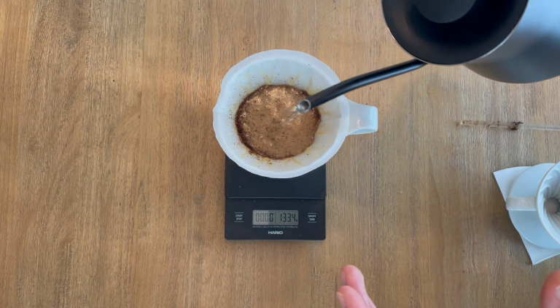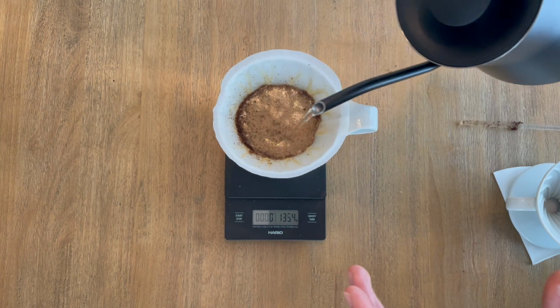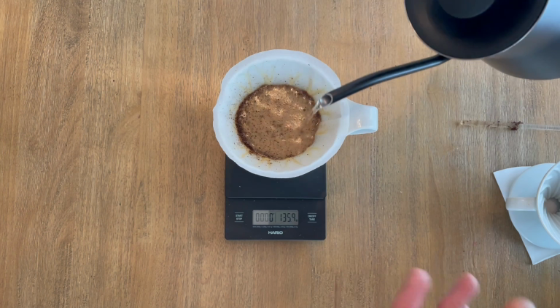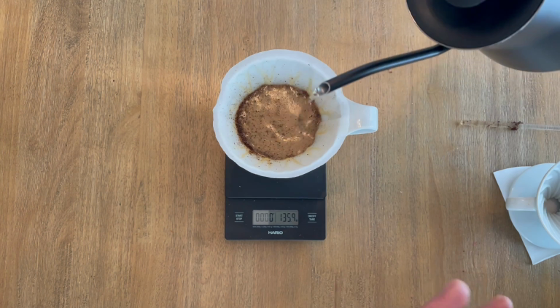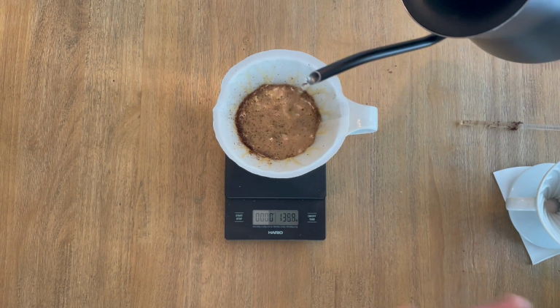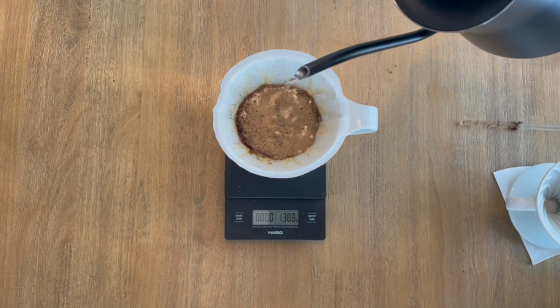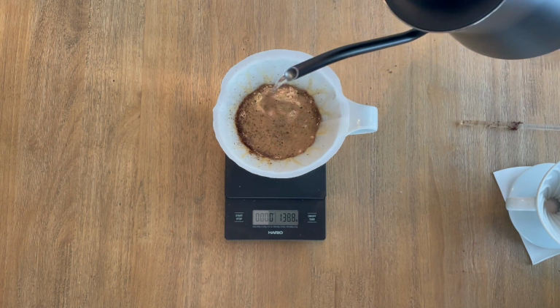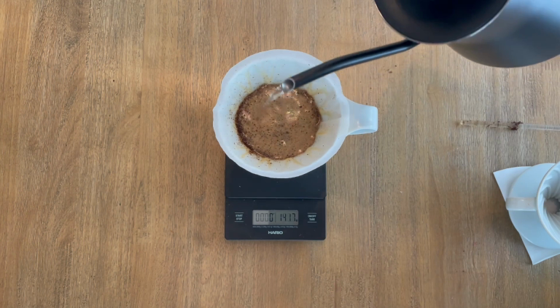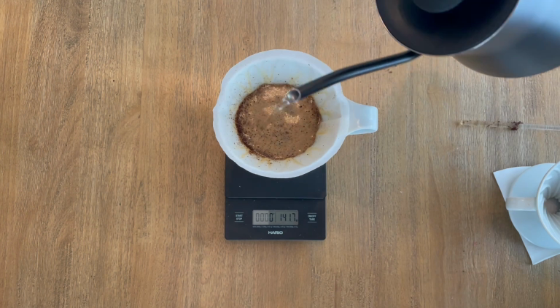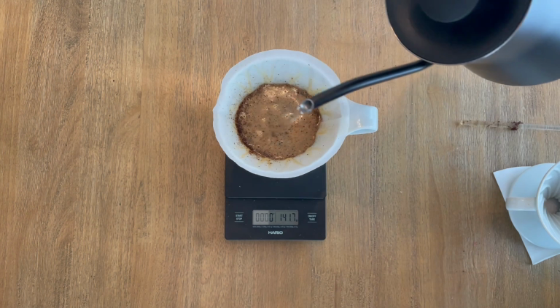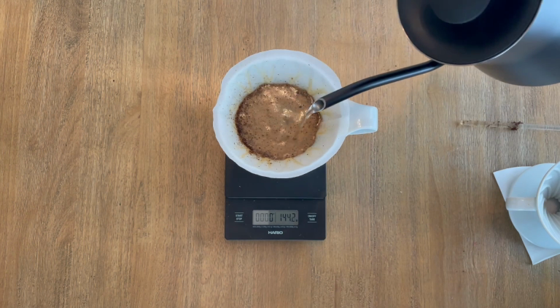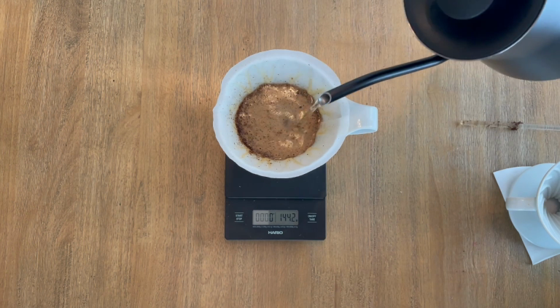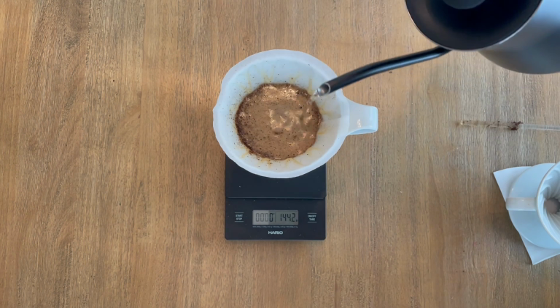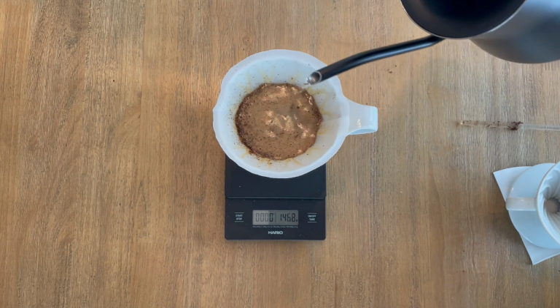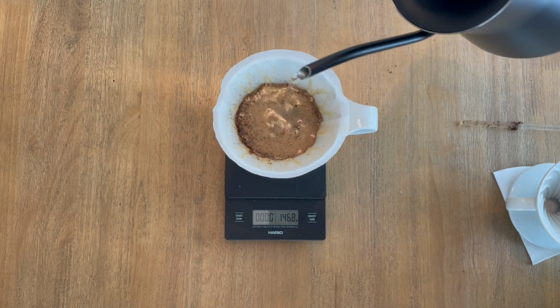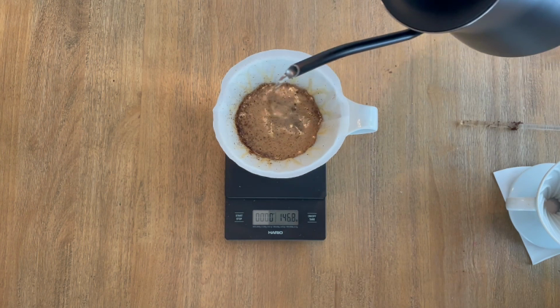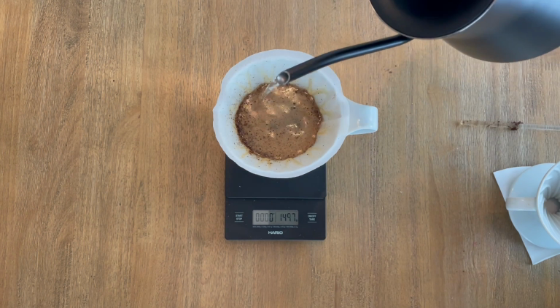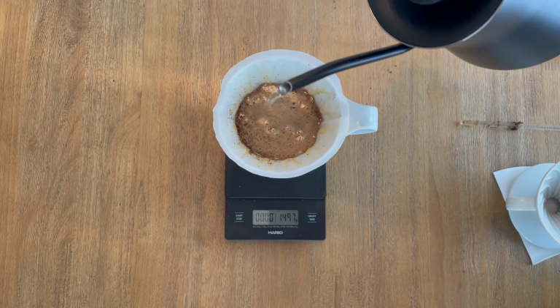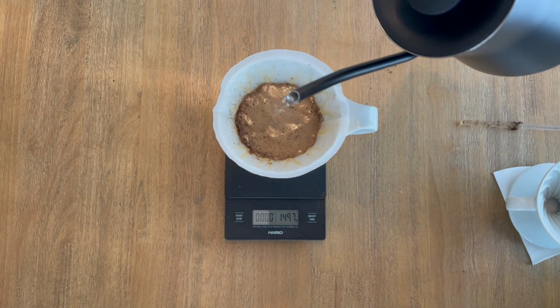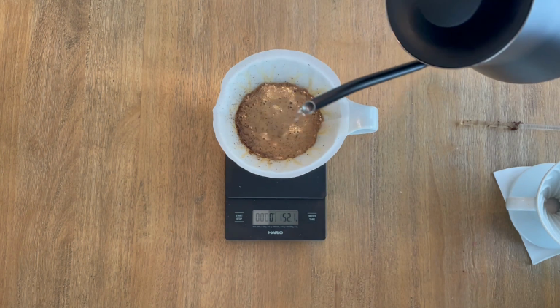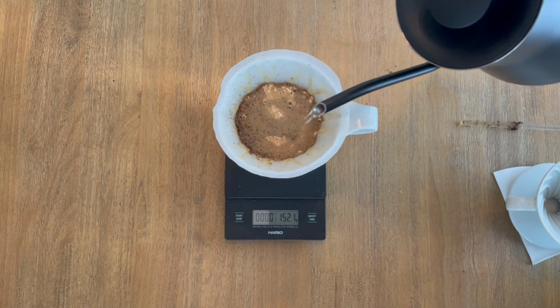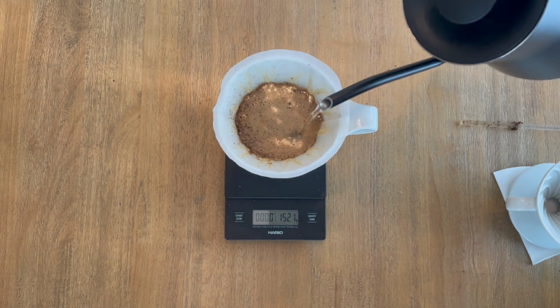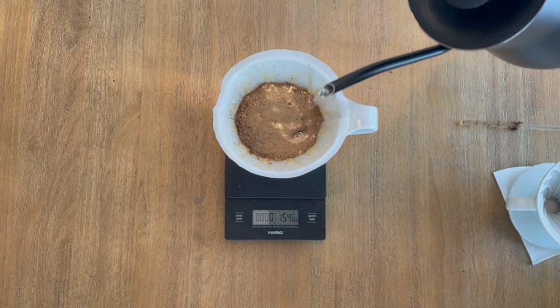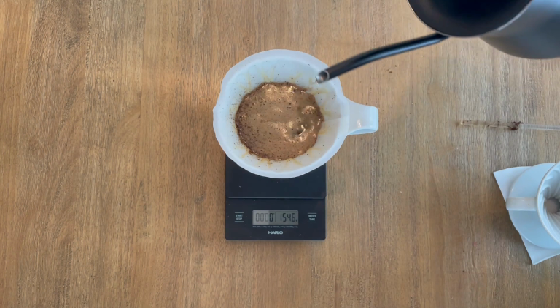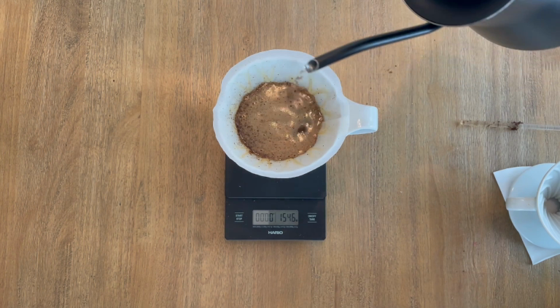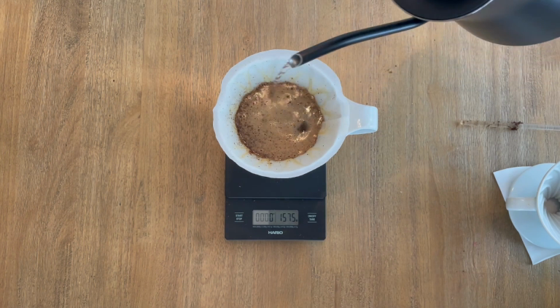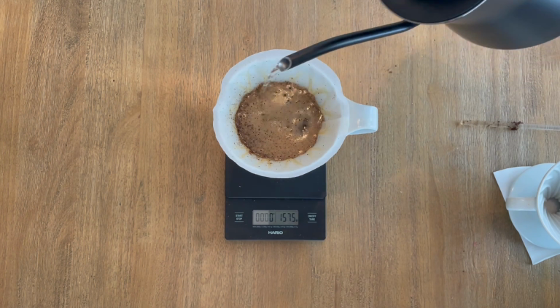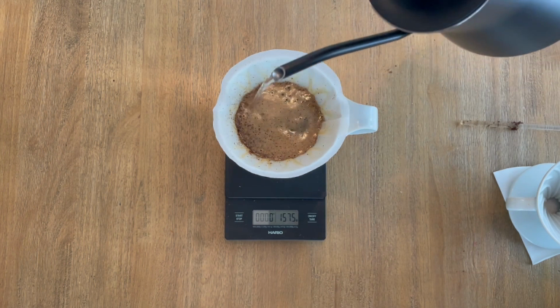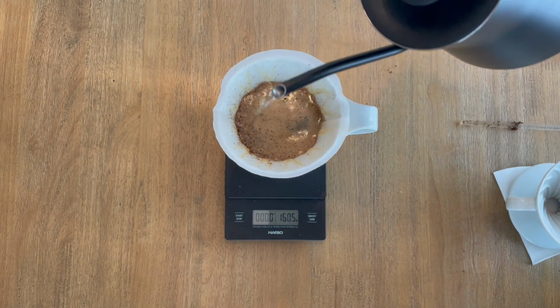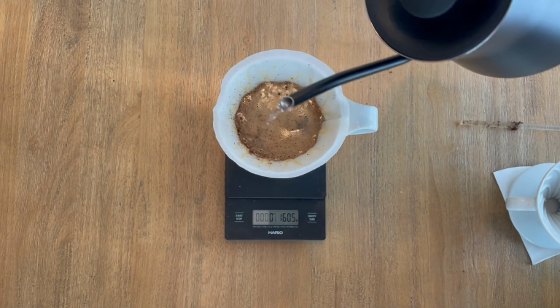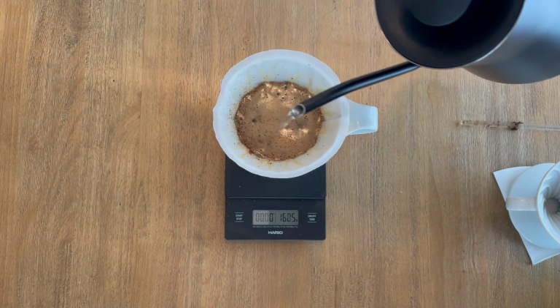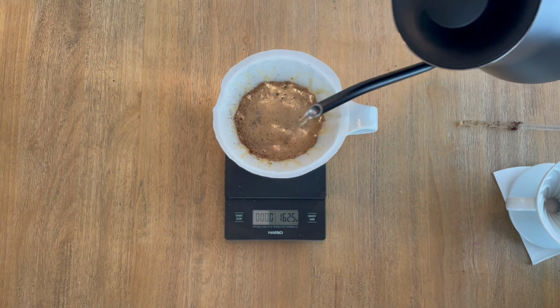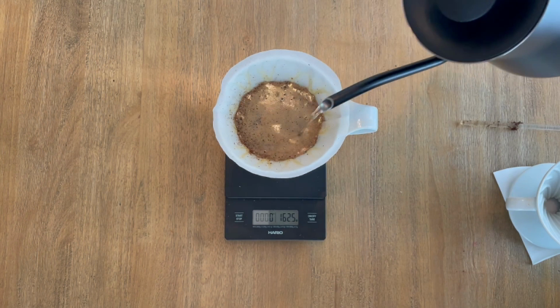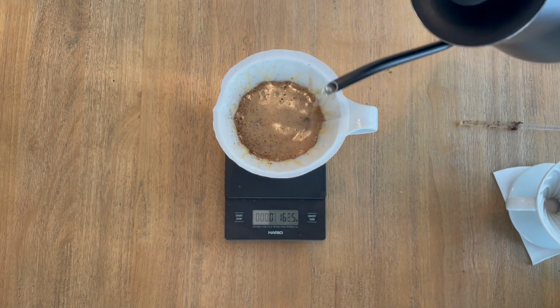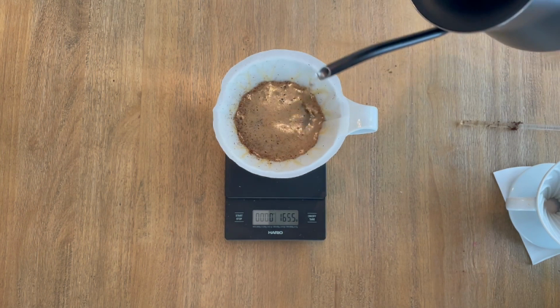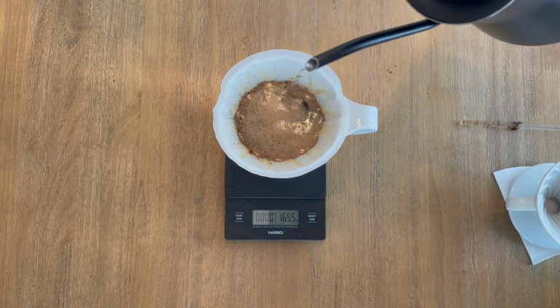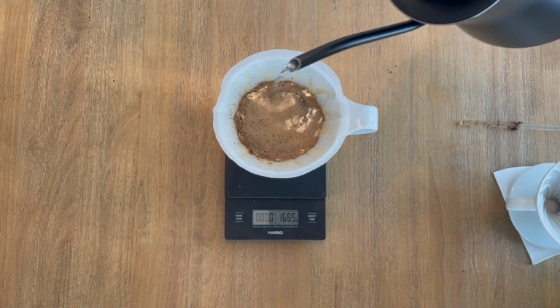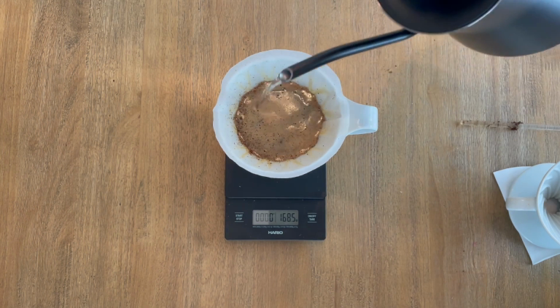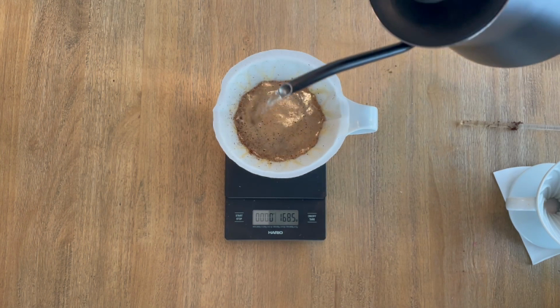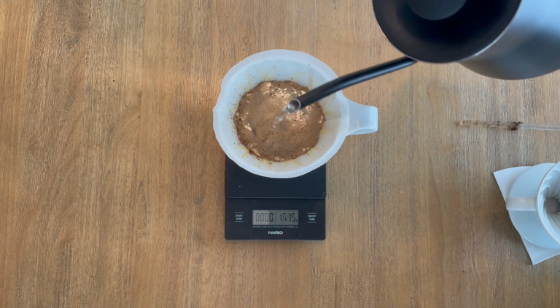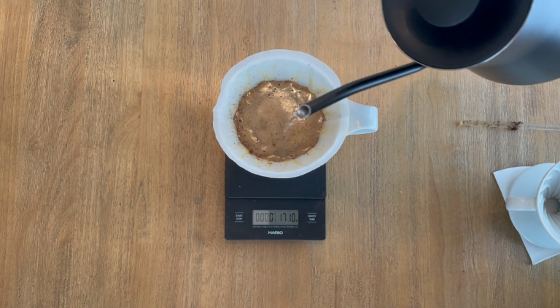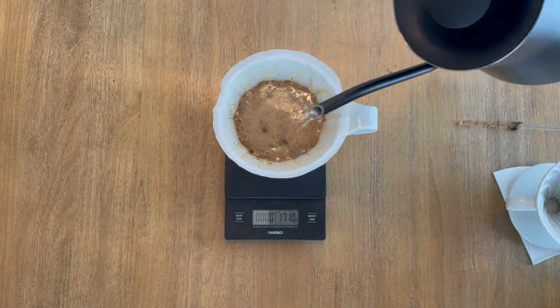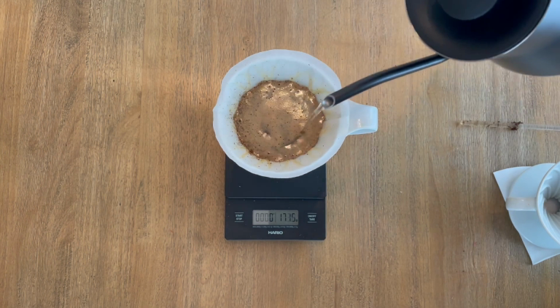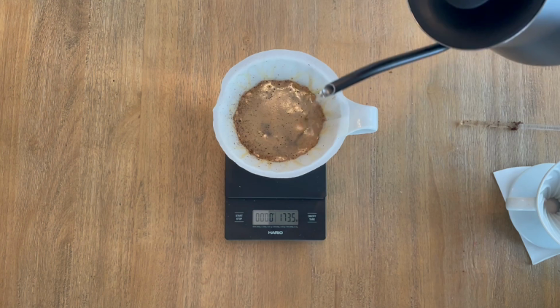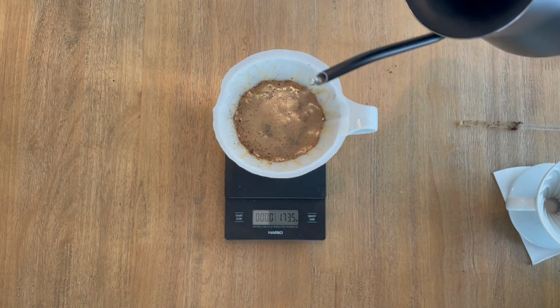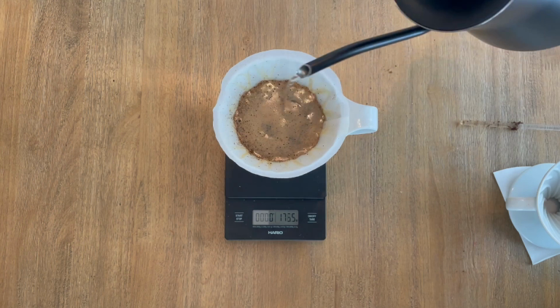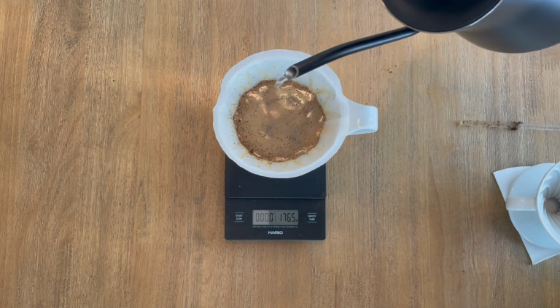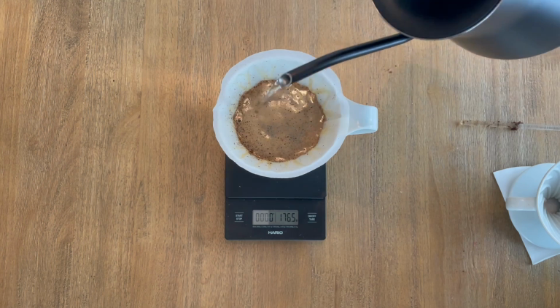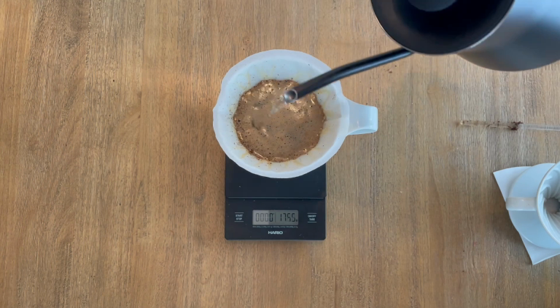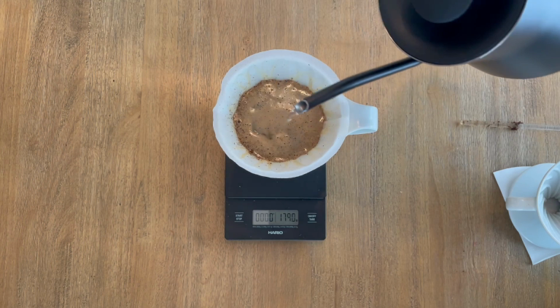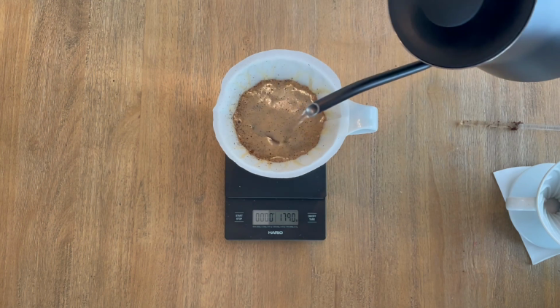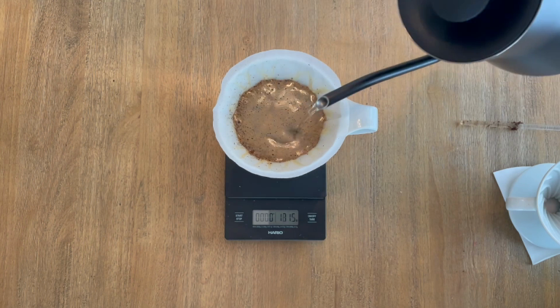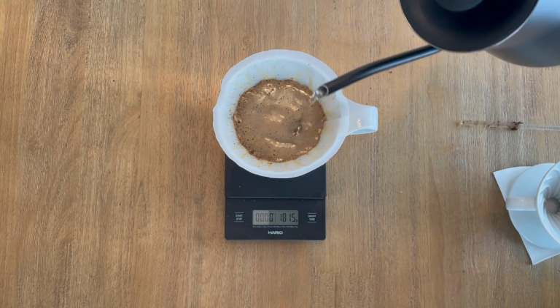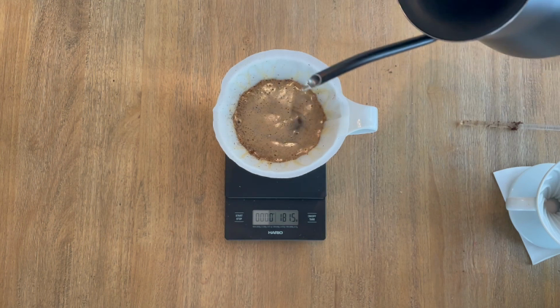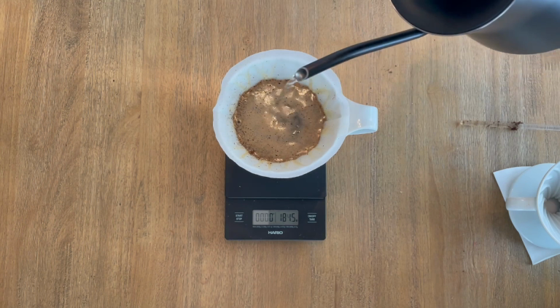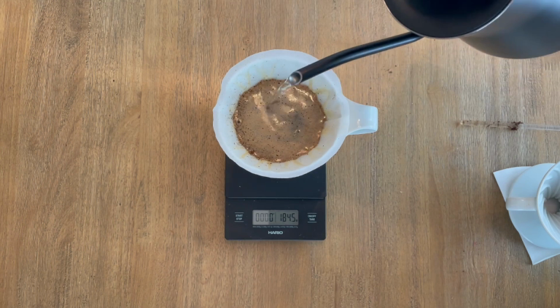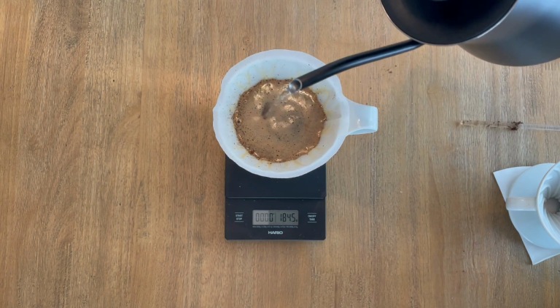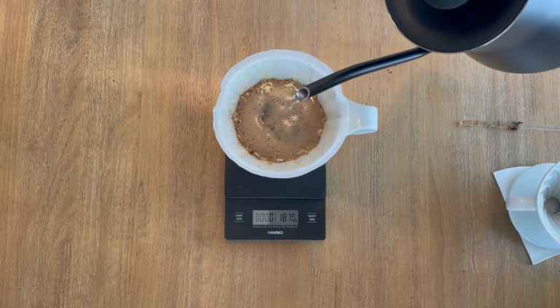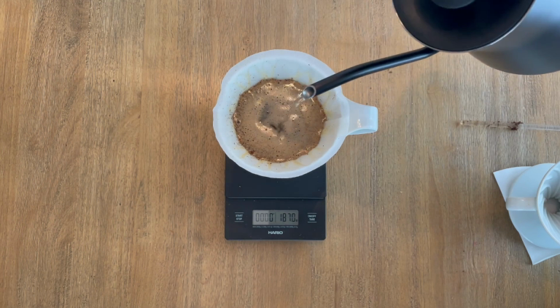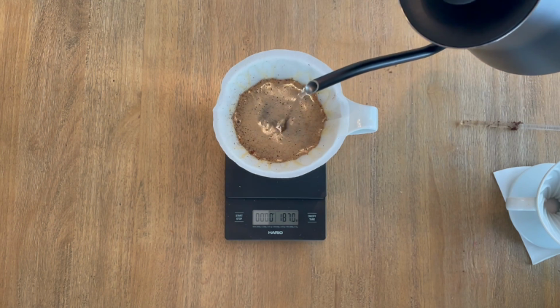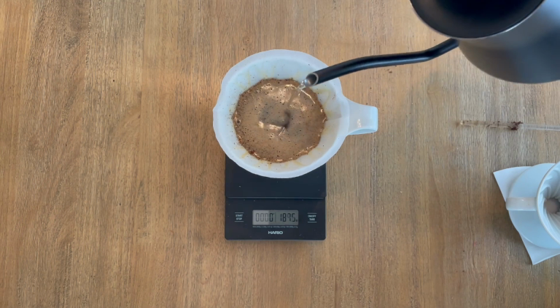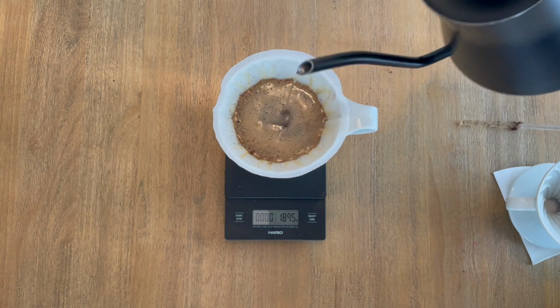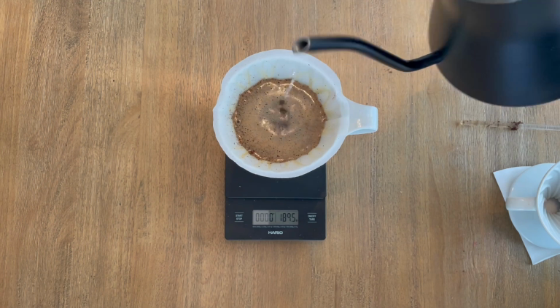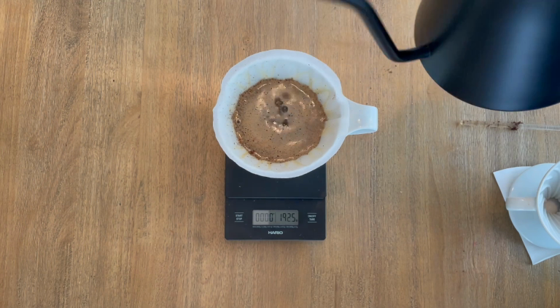I hope these three tips have been helpful and are easy to implement as you start and continue making pour over coffee.